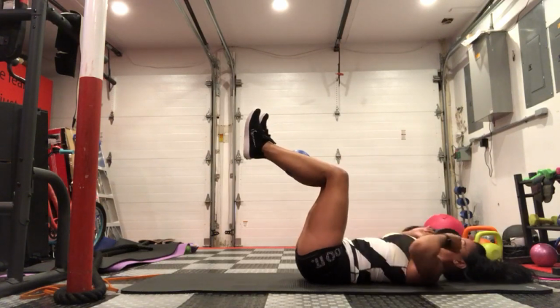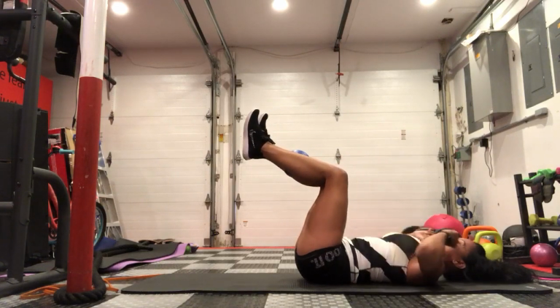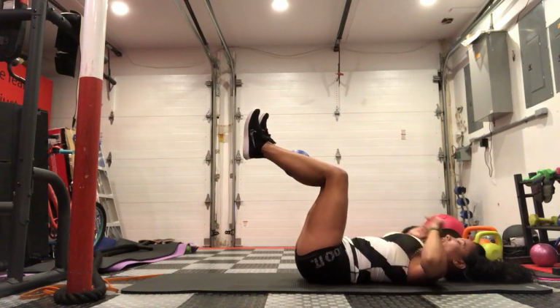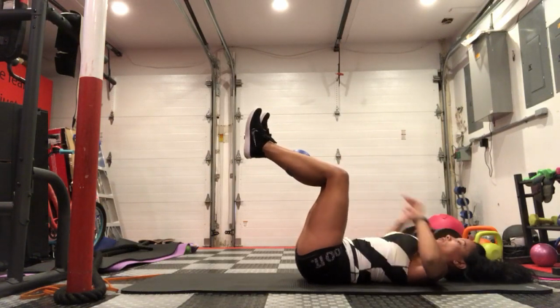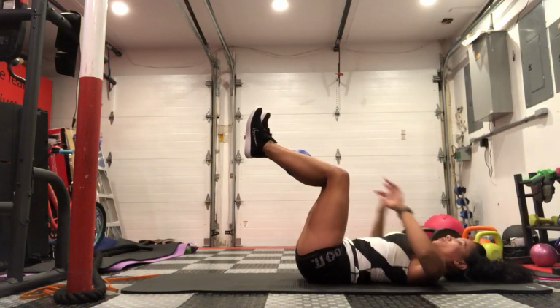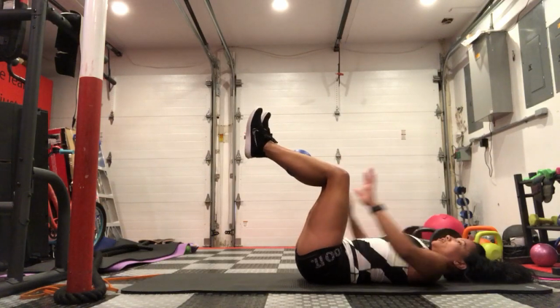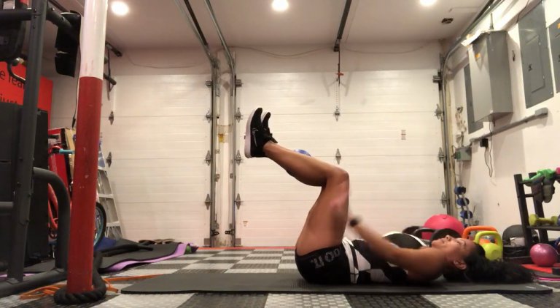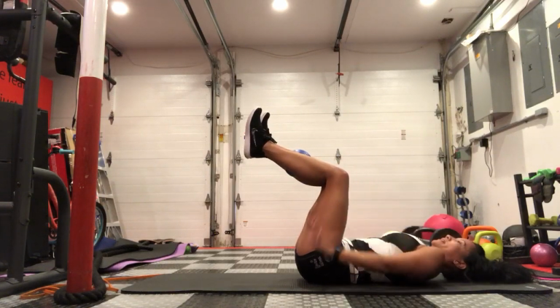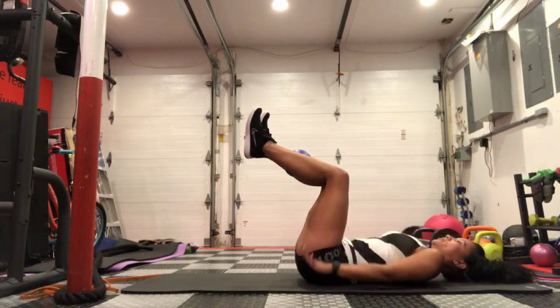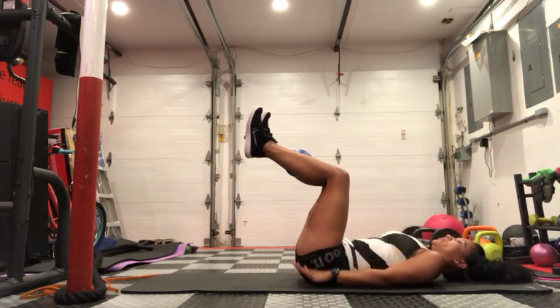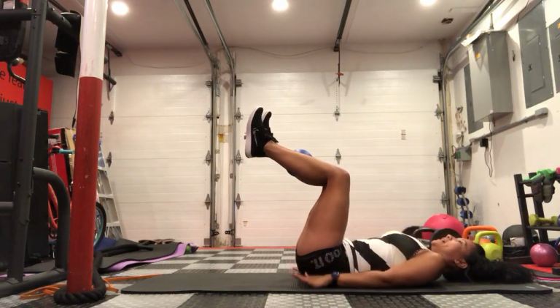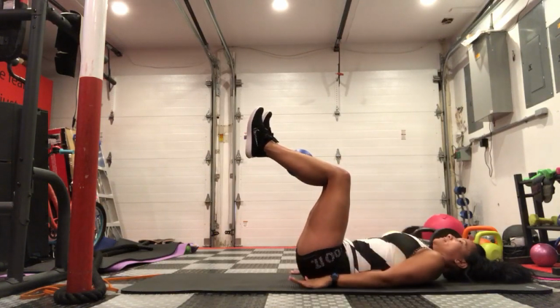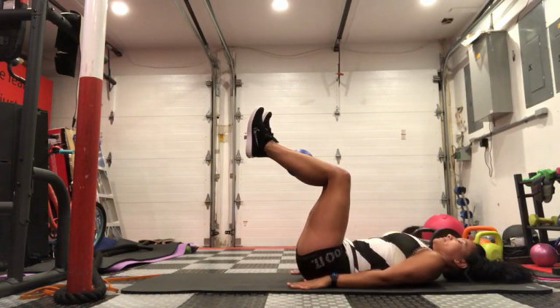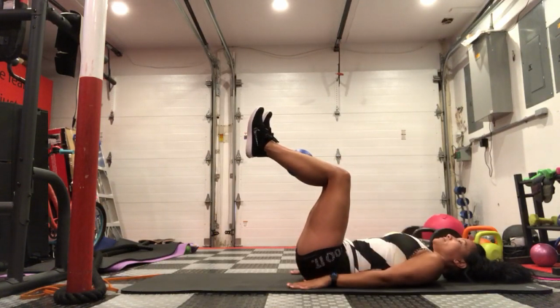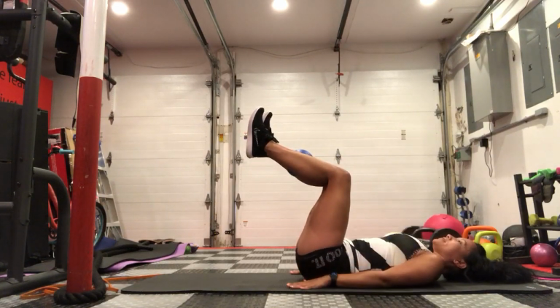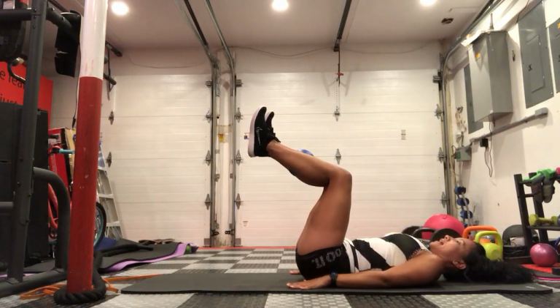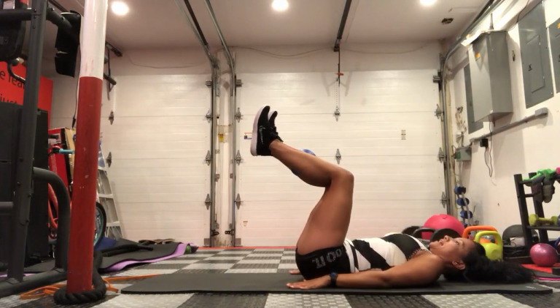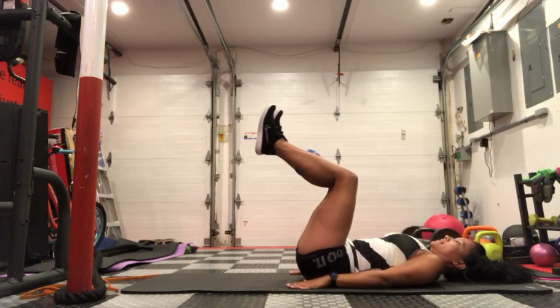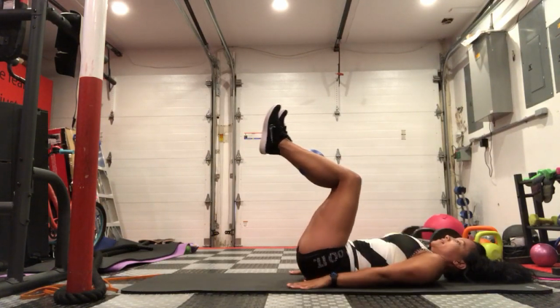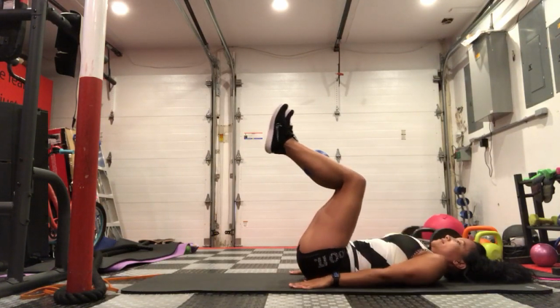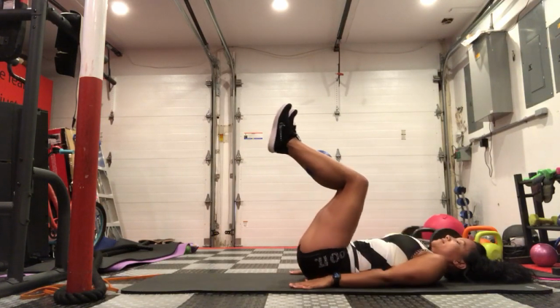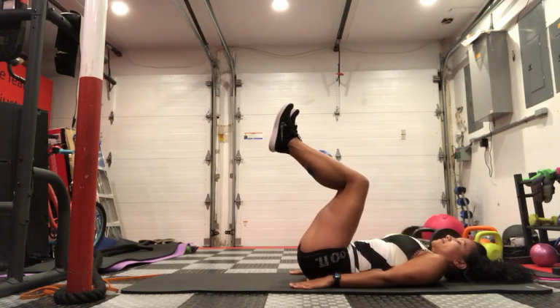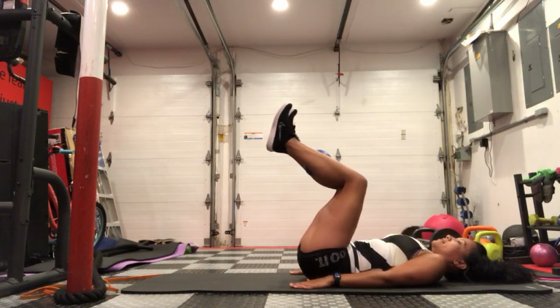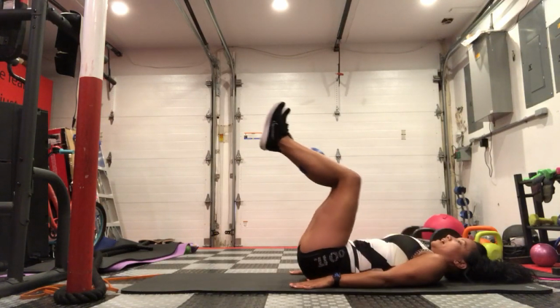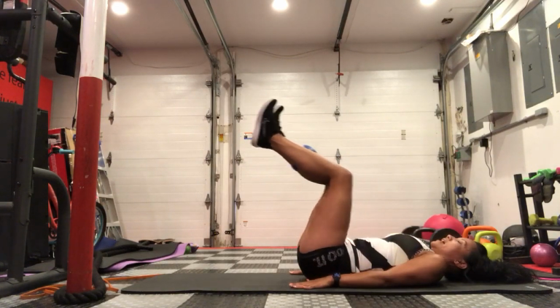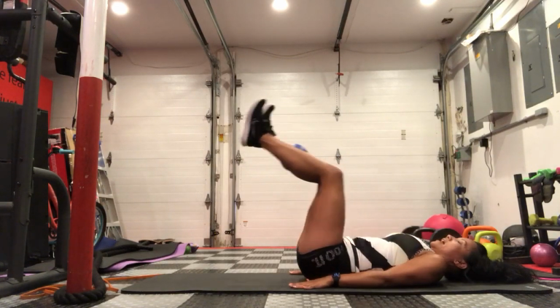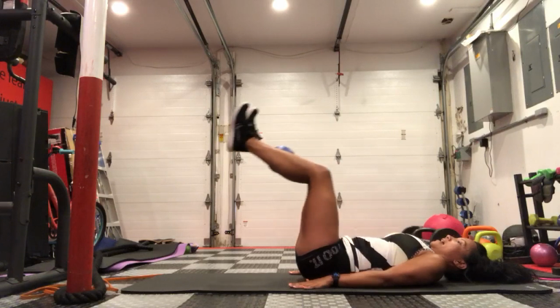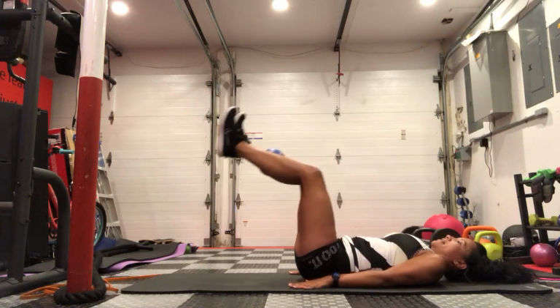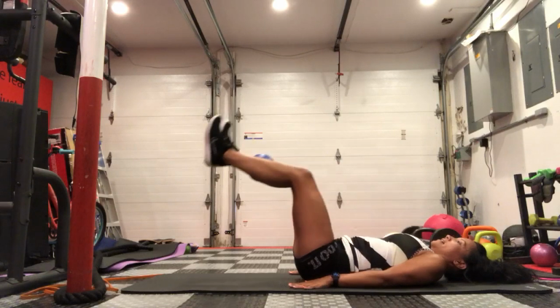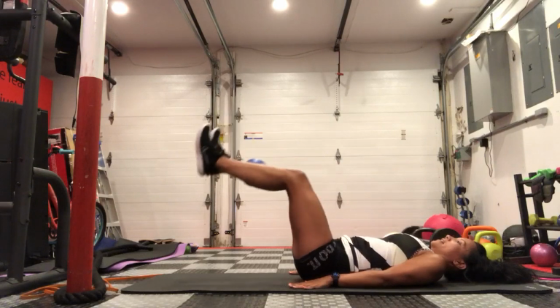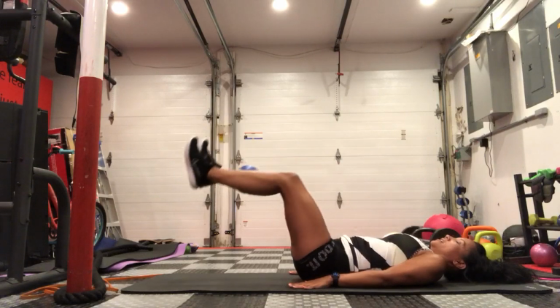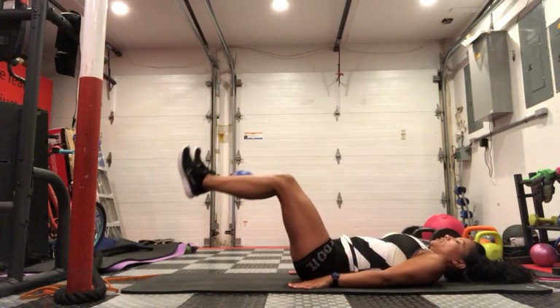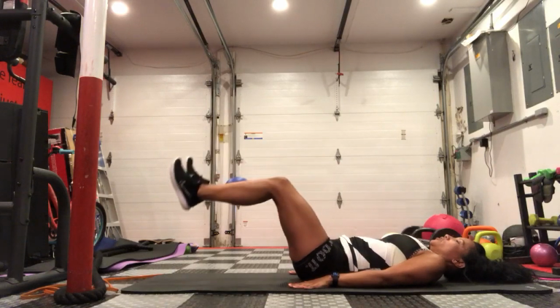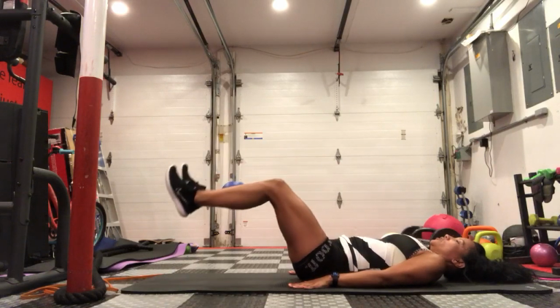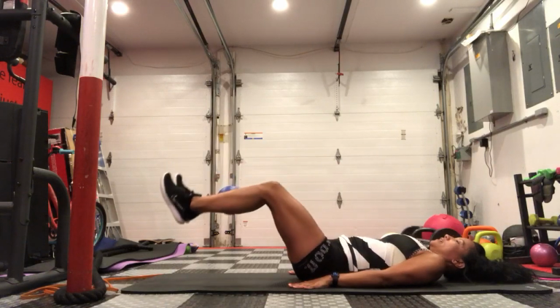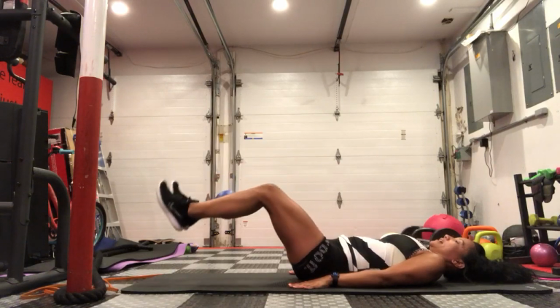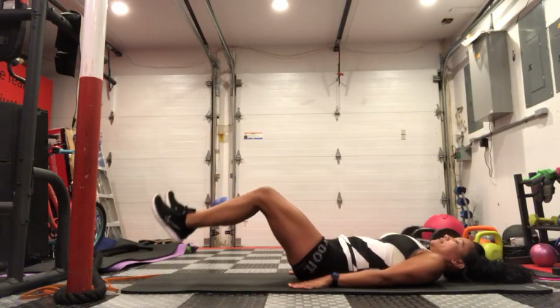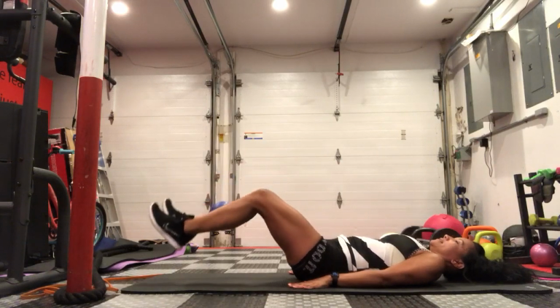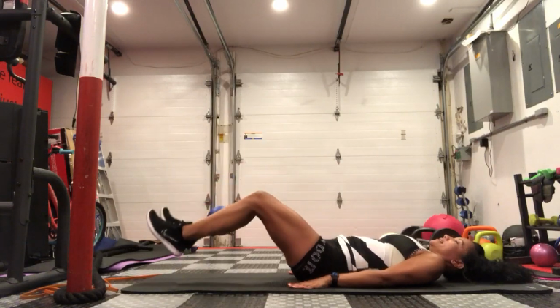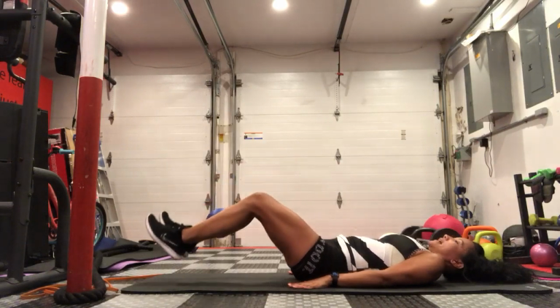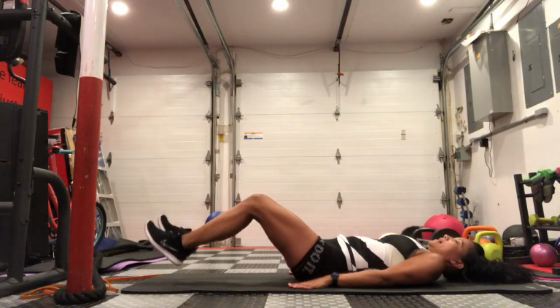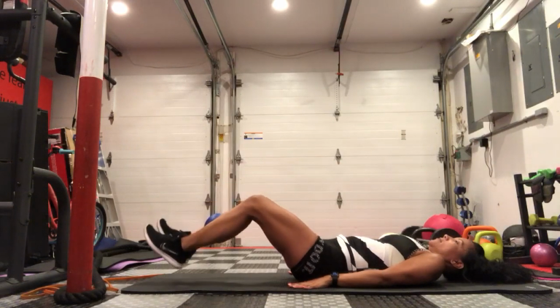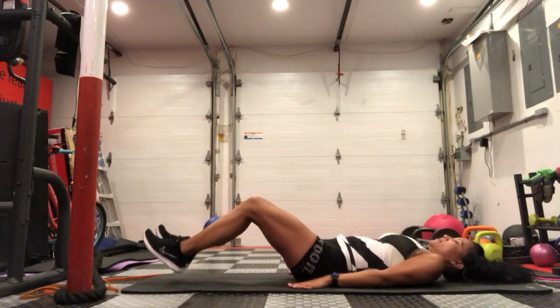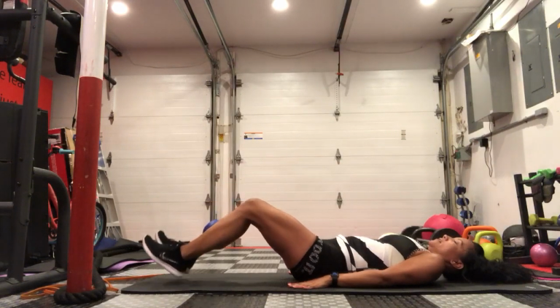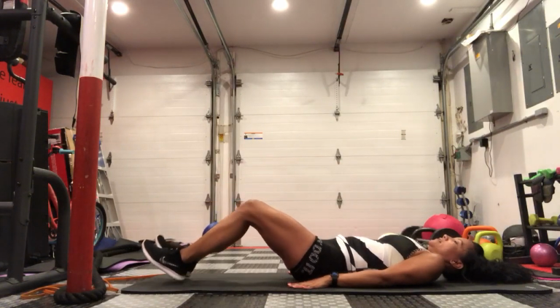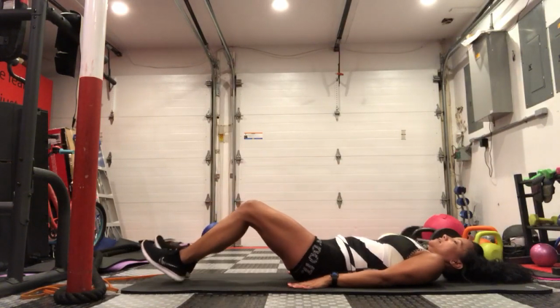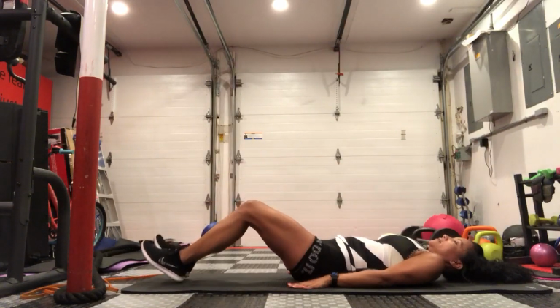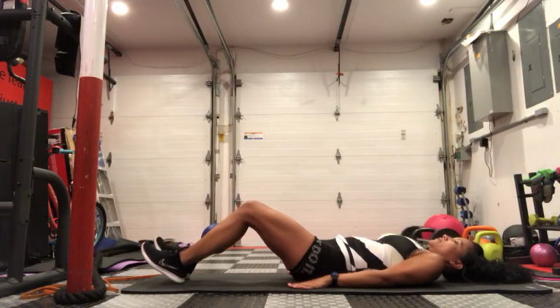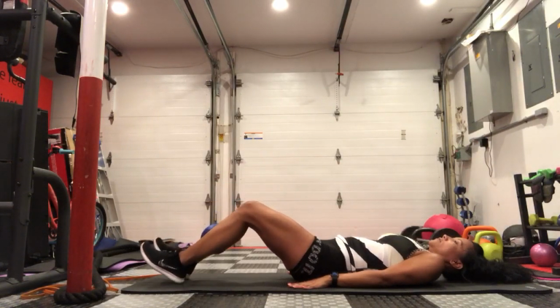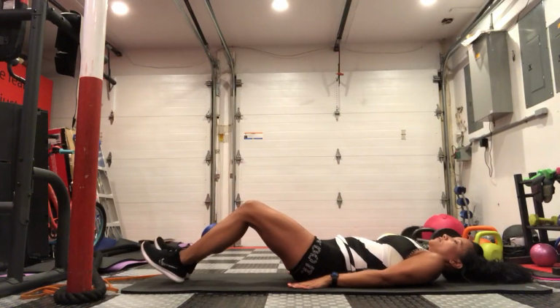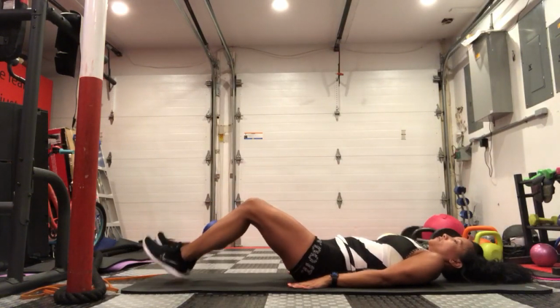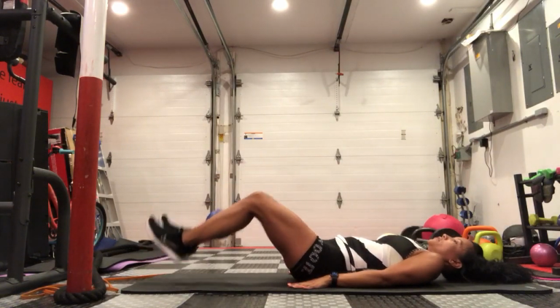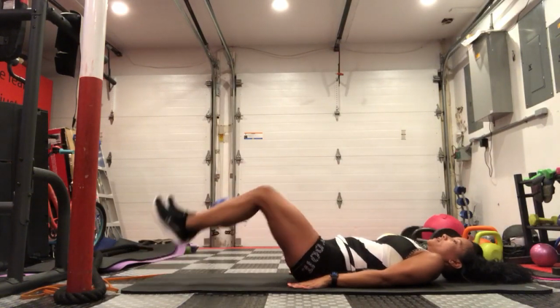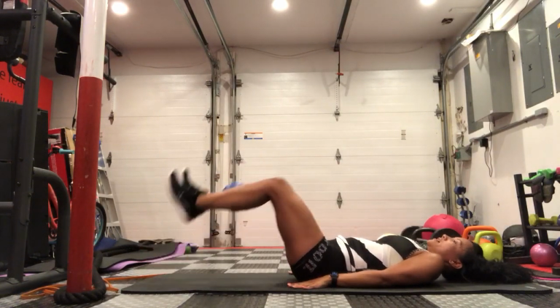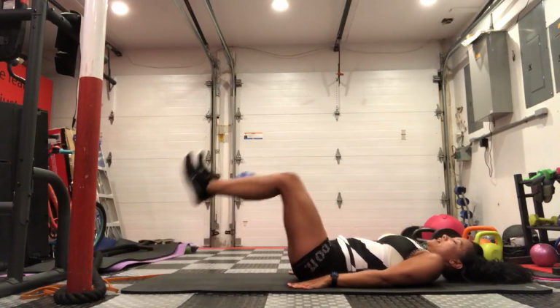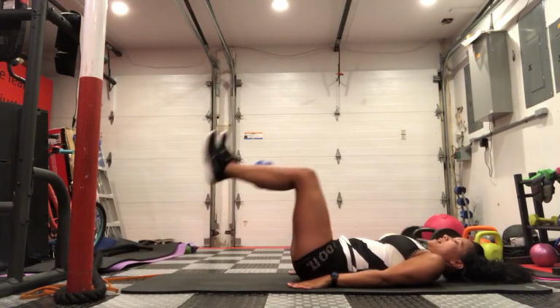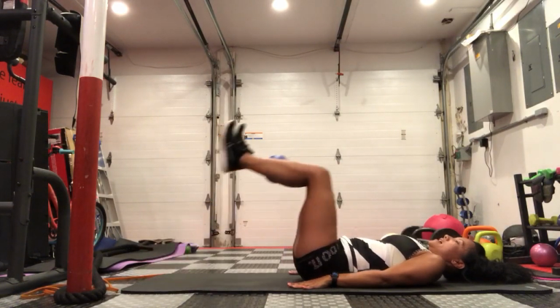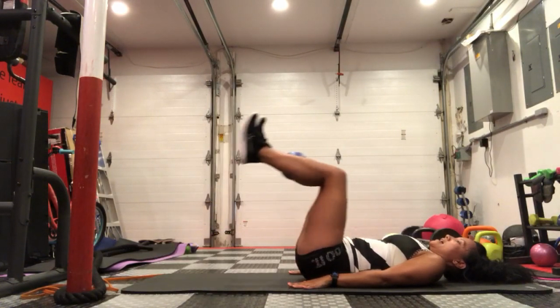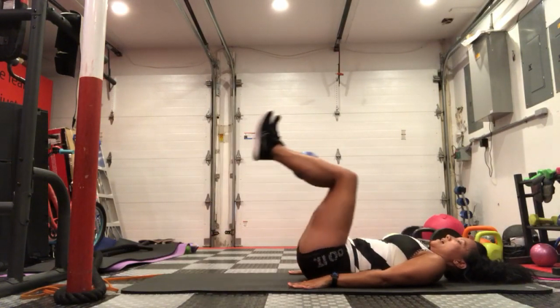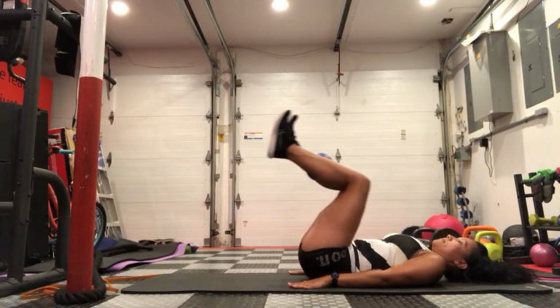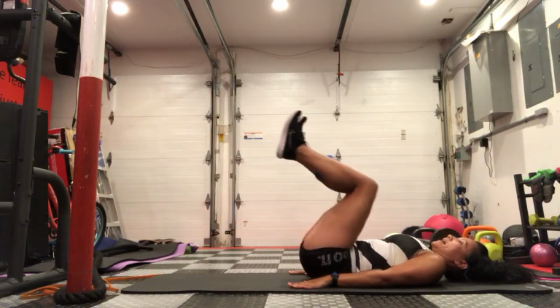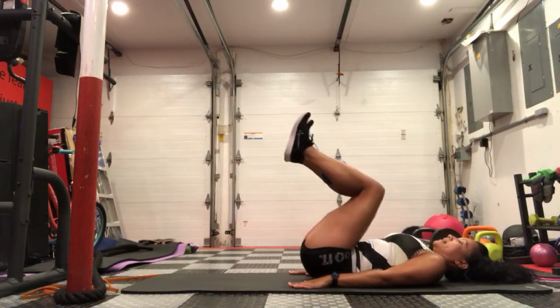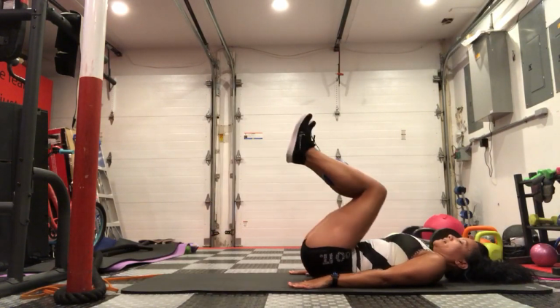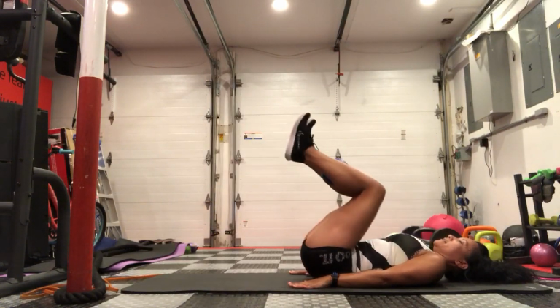You're going to place your hands on your side, then extend out, touch the floor, and back in.